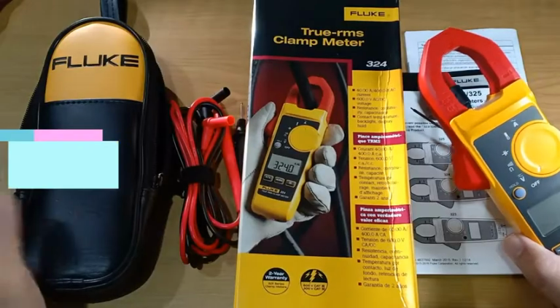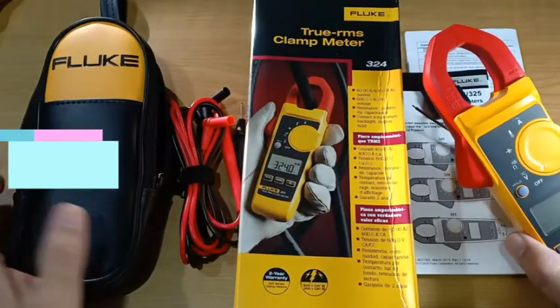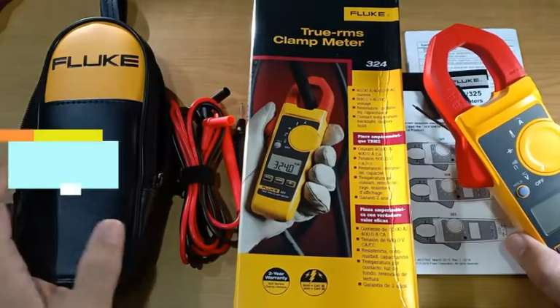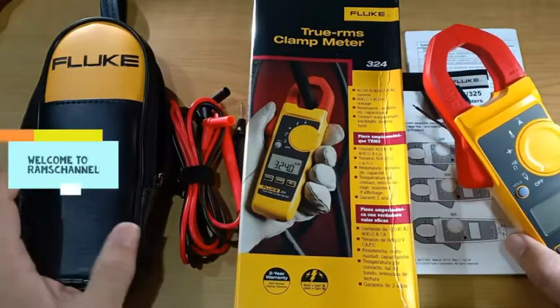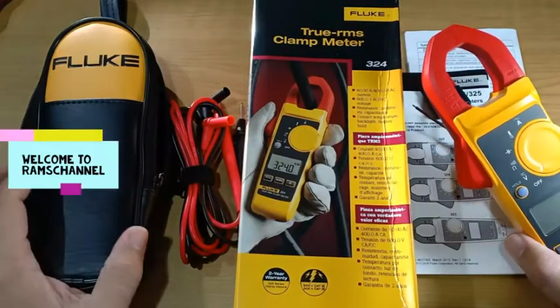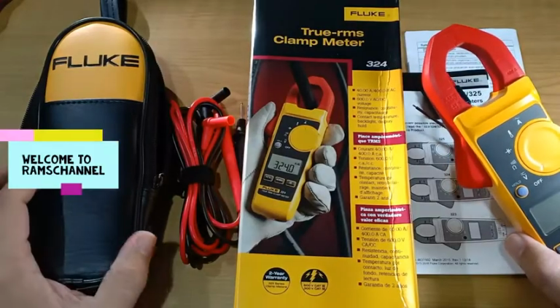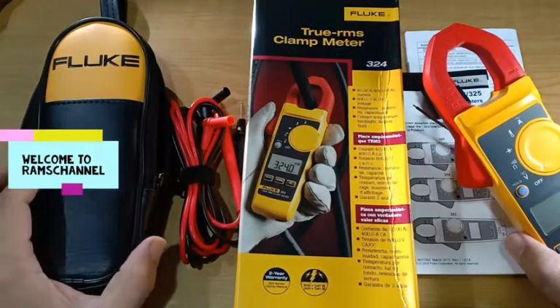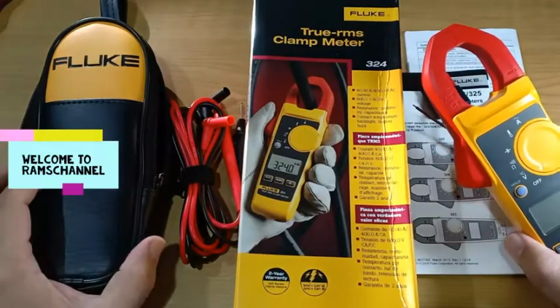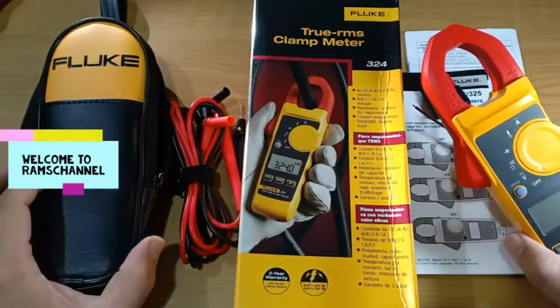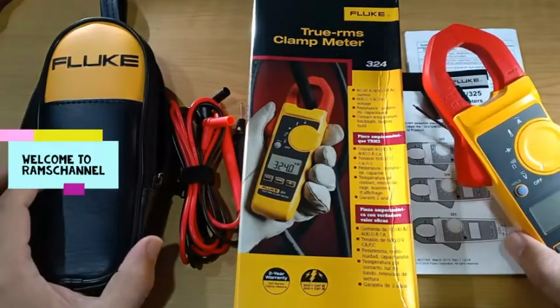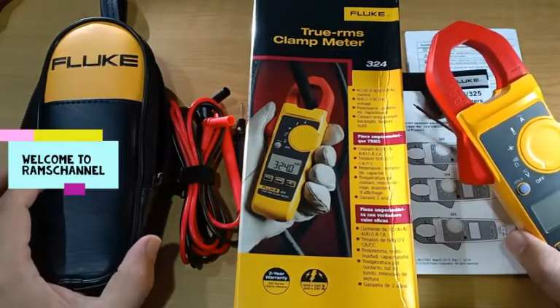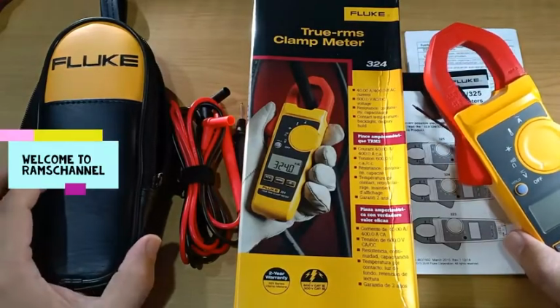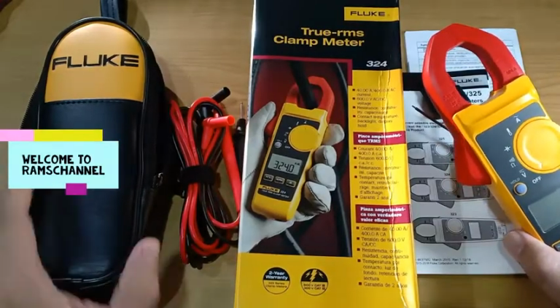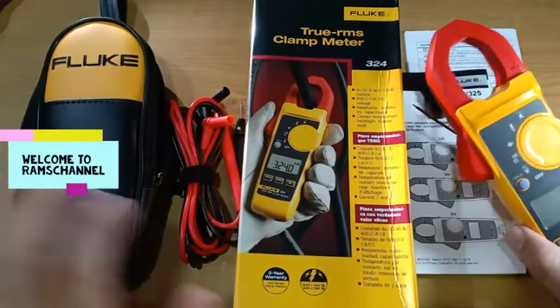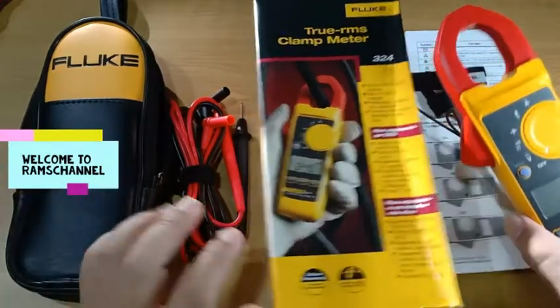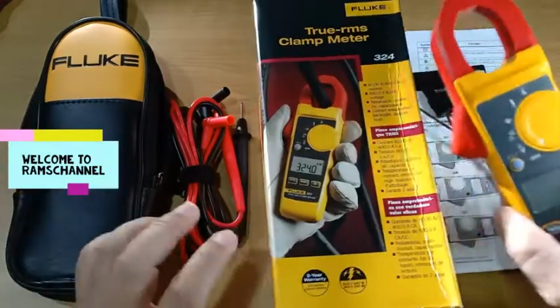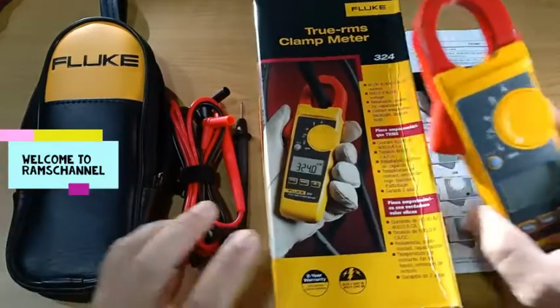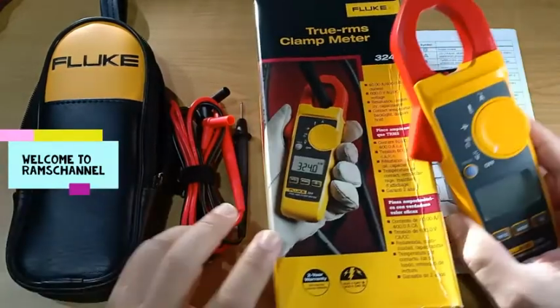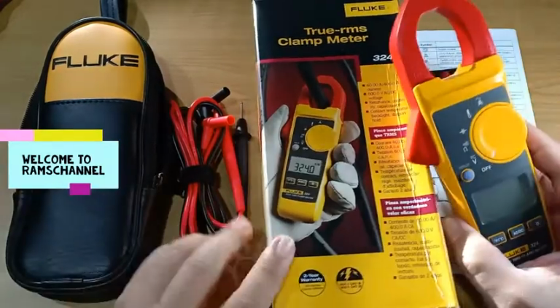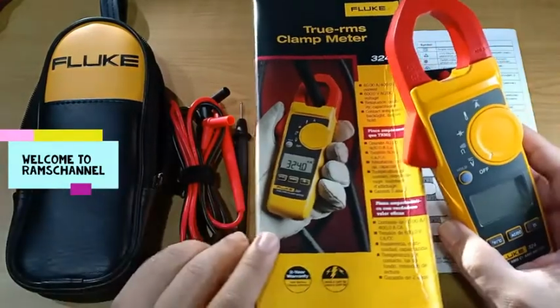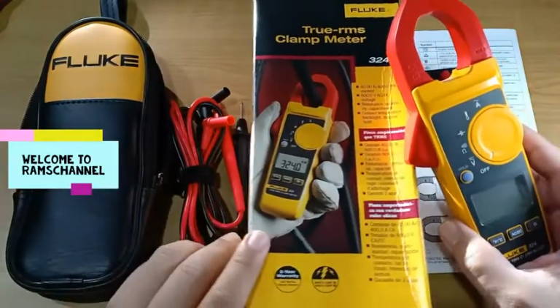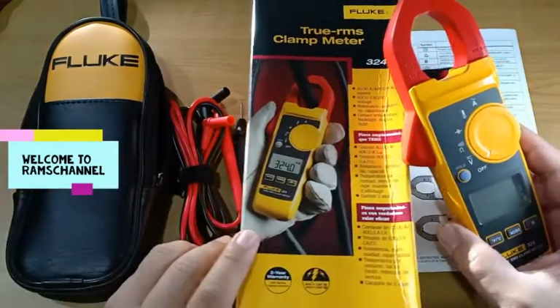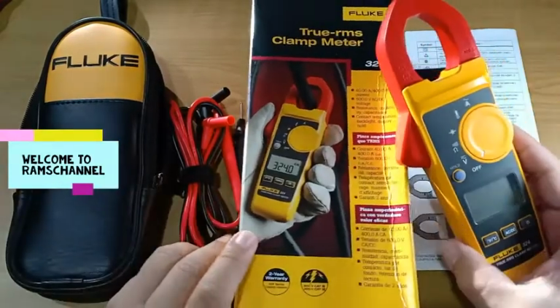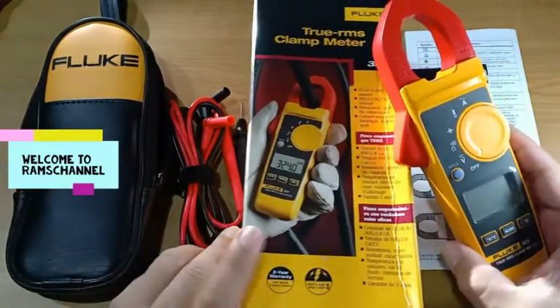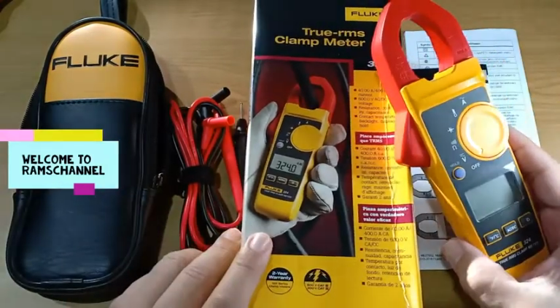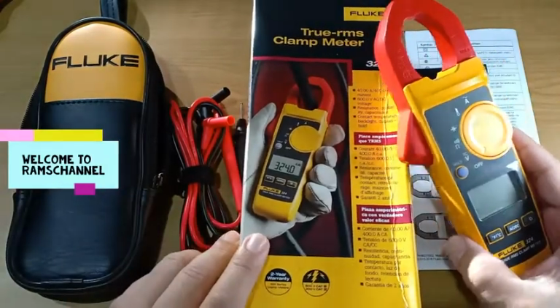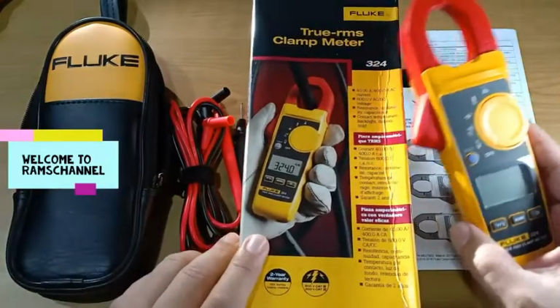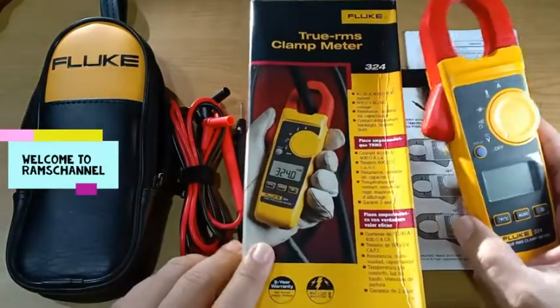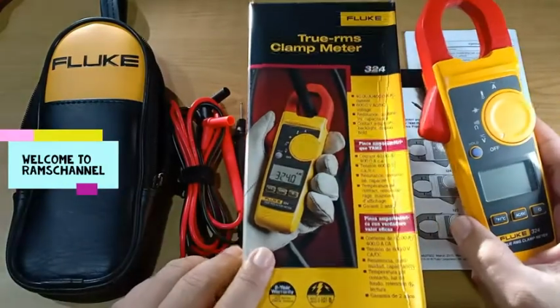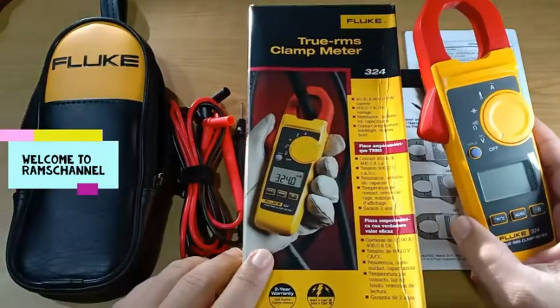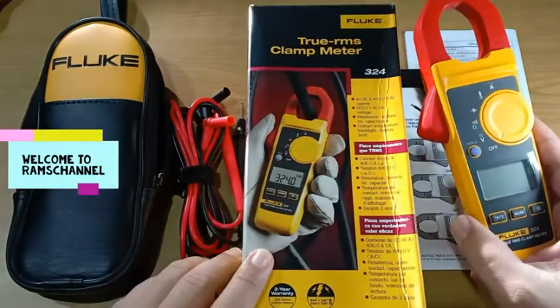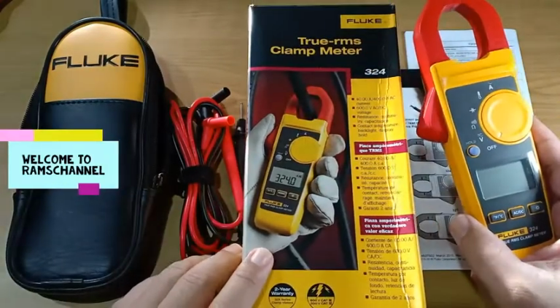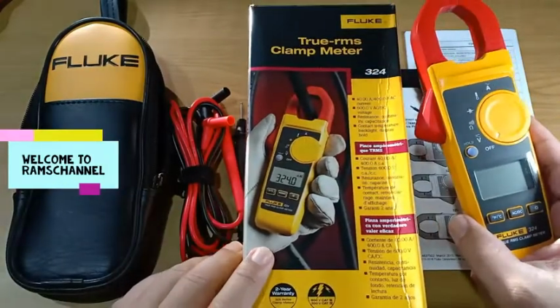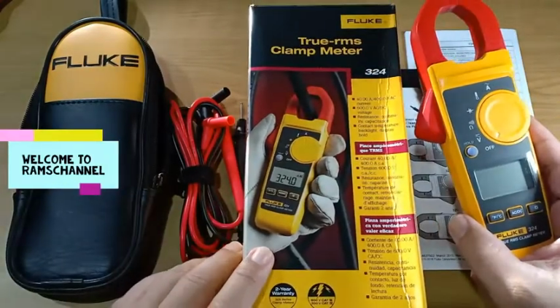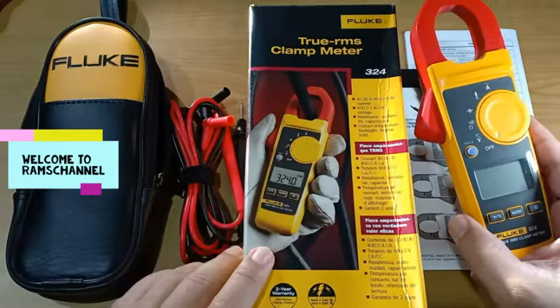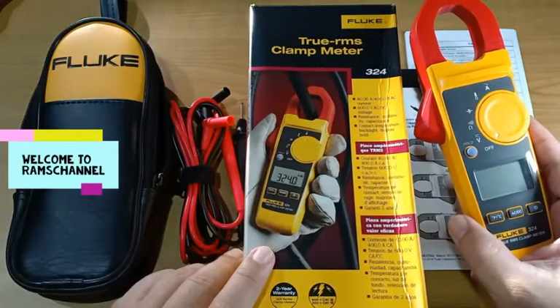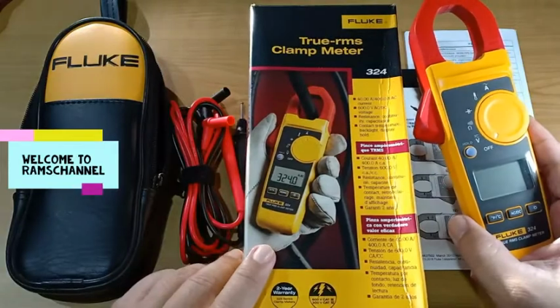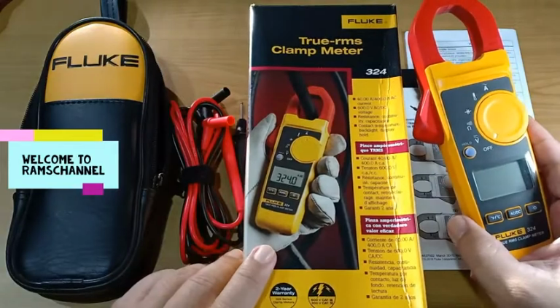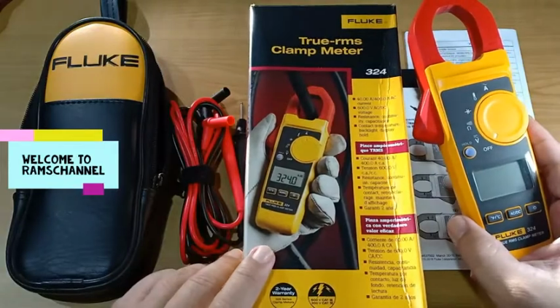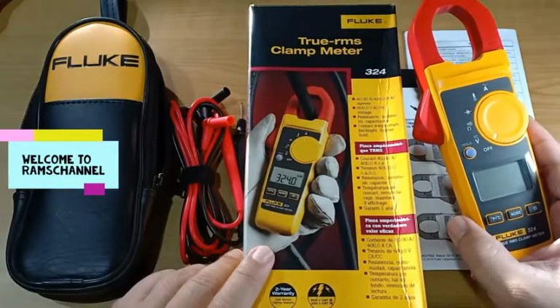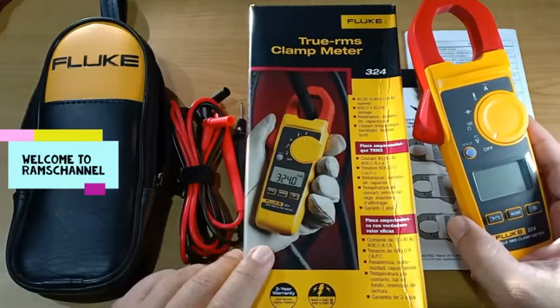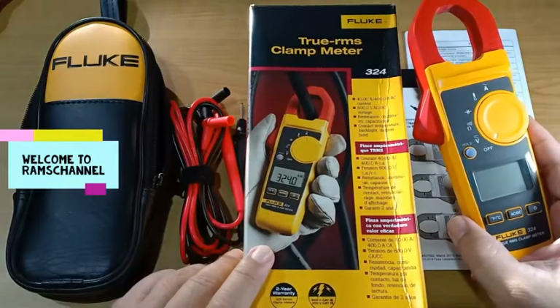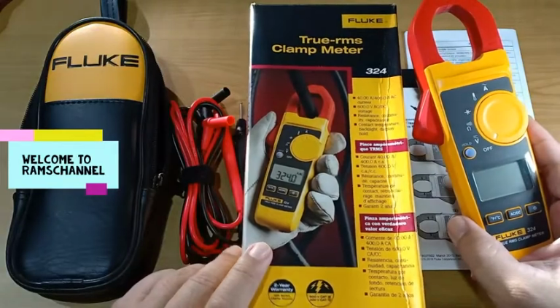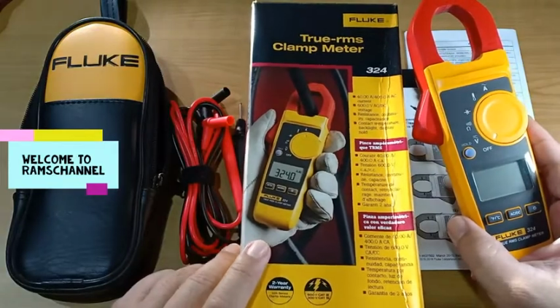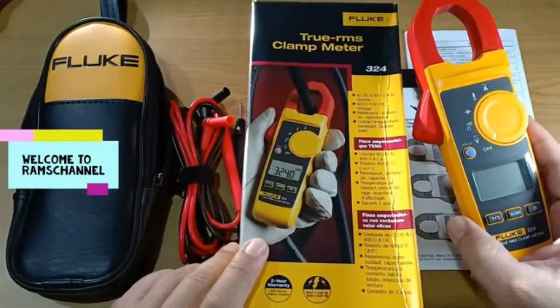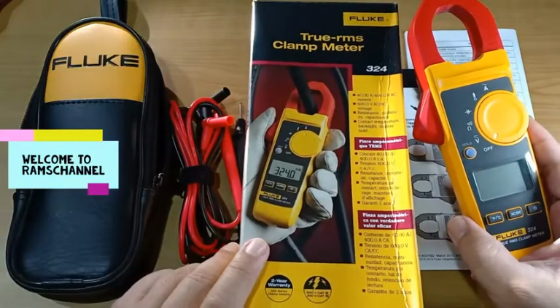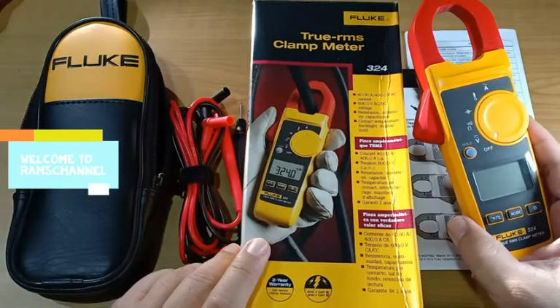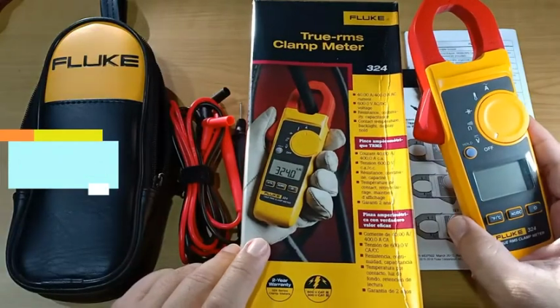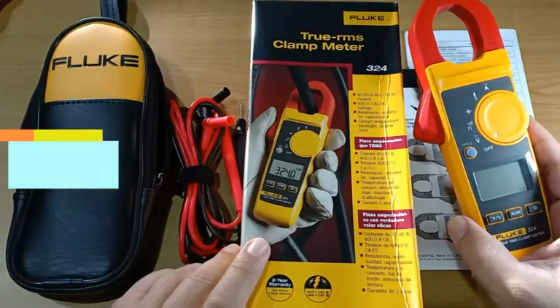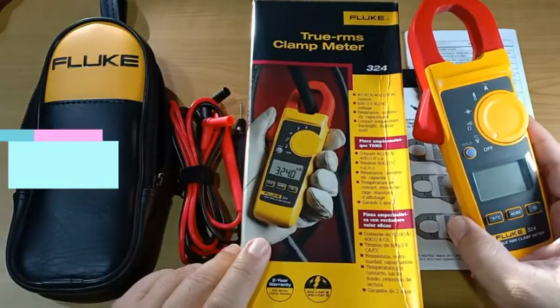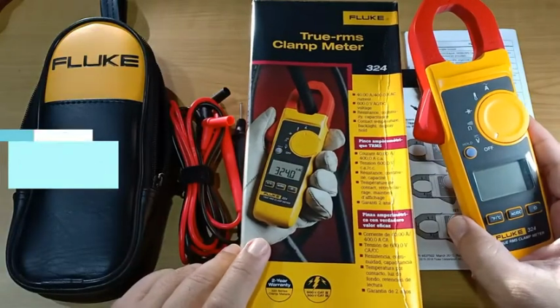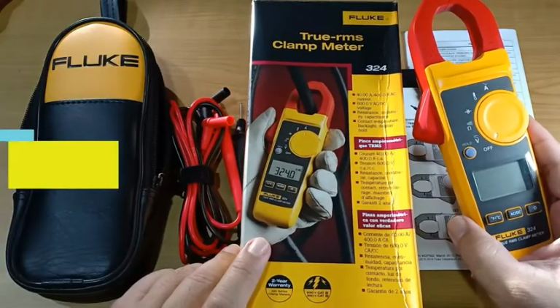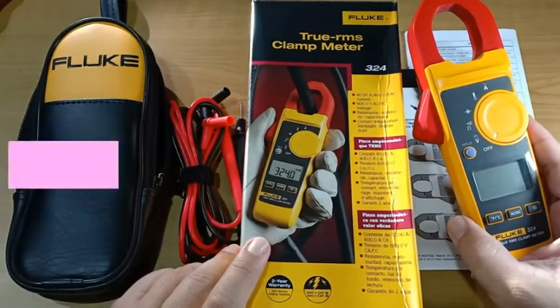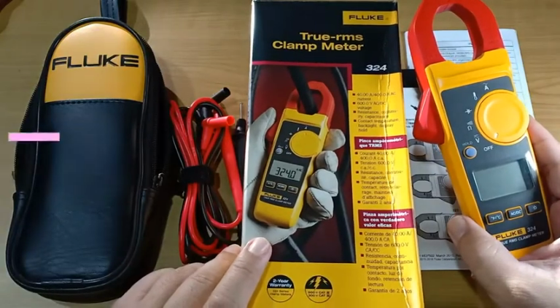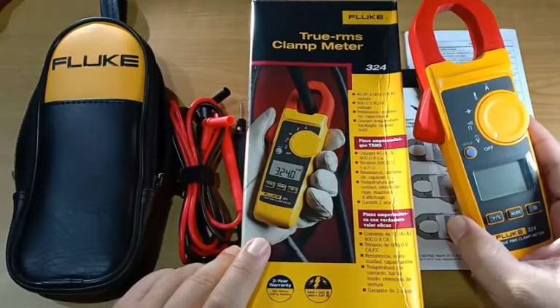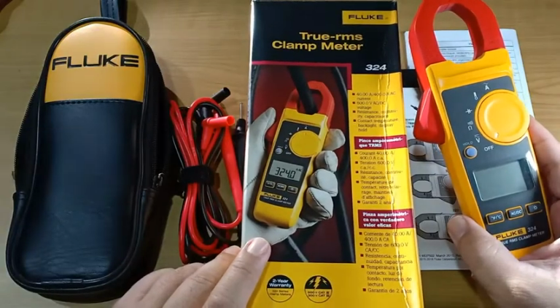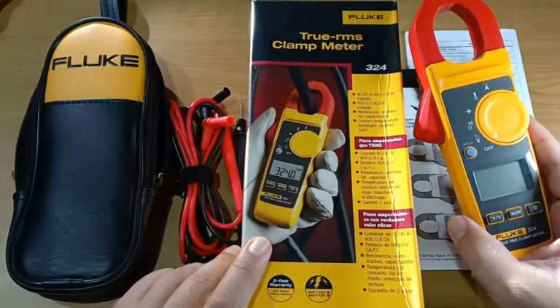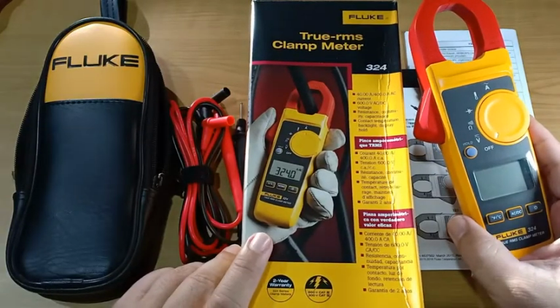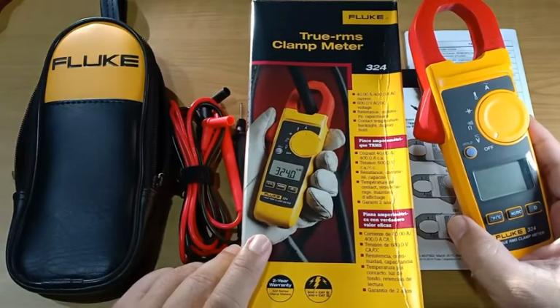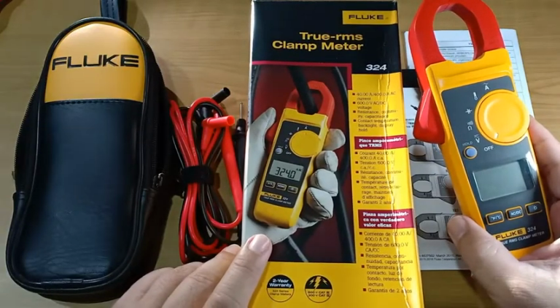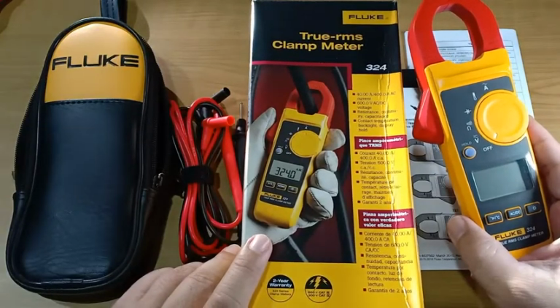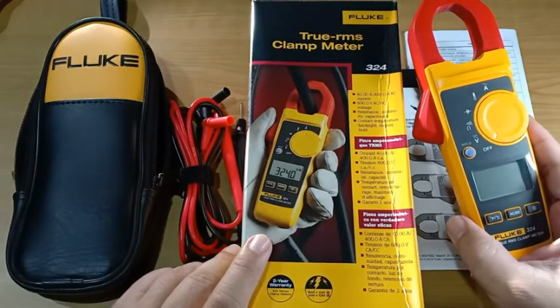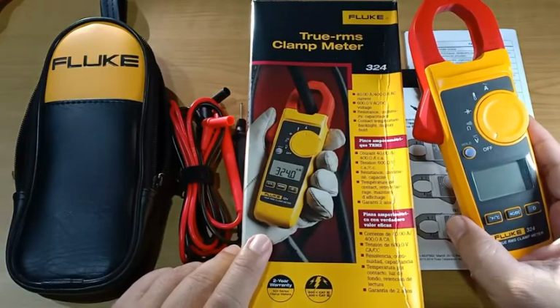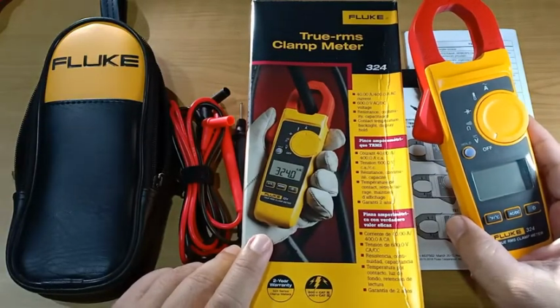Hello everyone, let me give you an overview of the Fluke True RMS Clamp Meter Model 324.